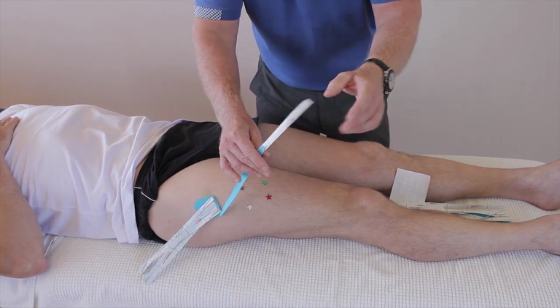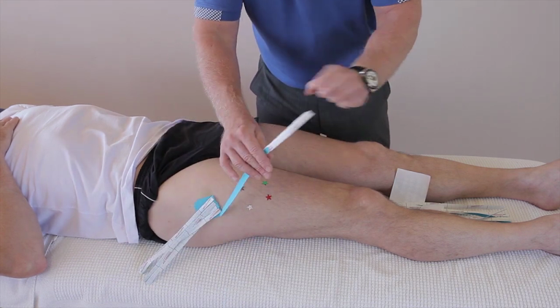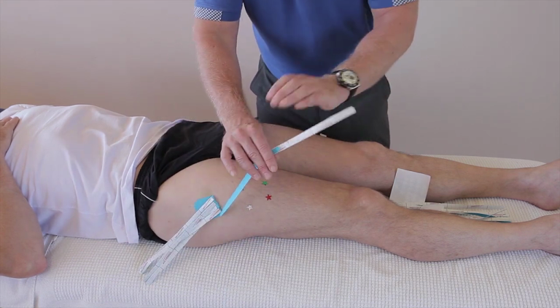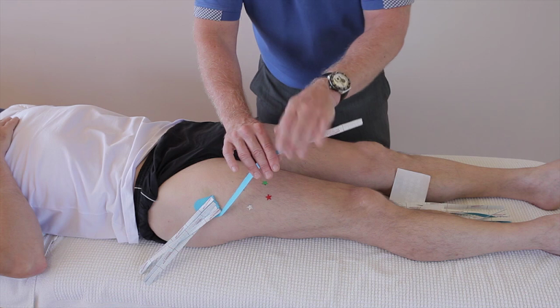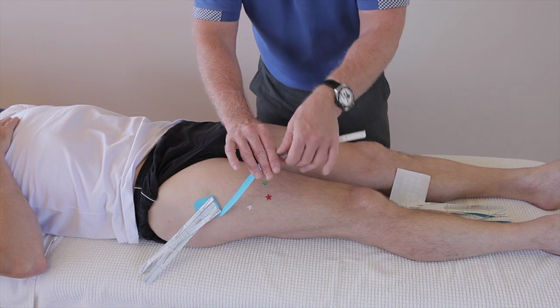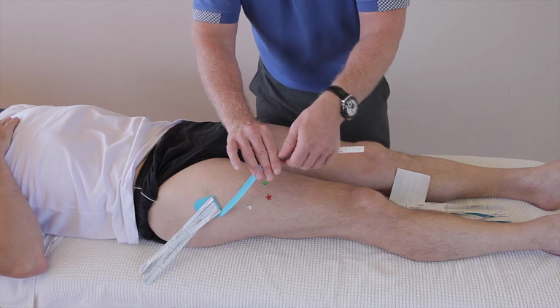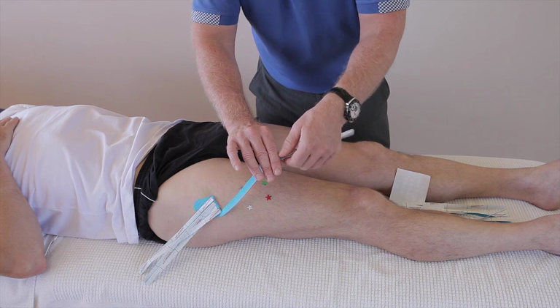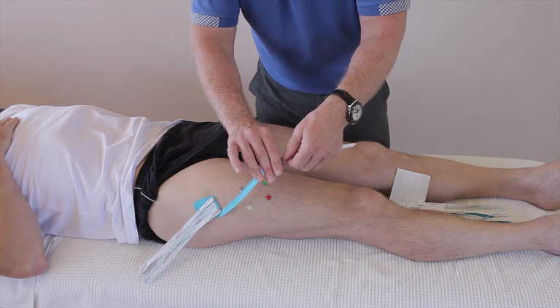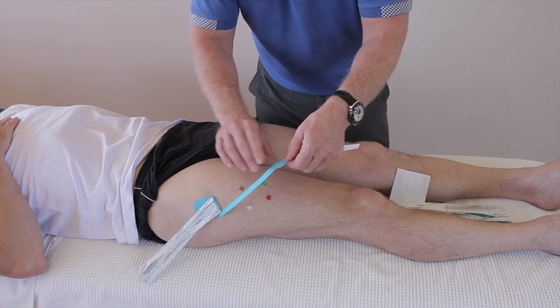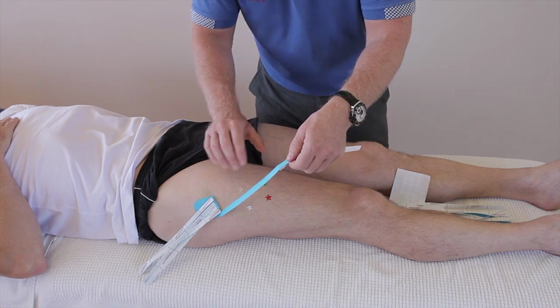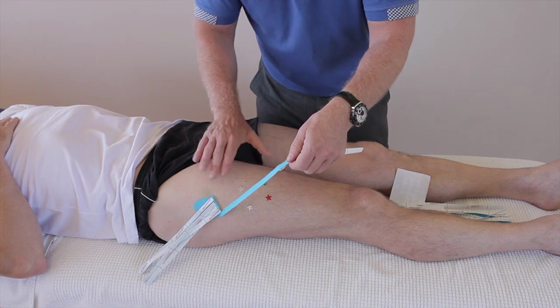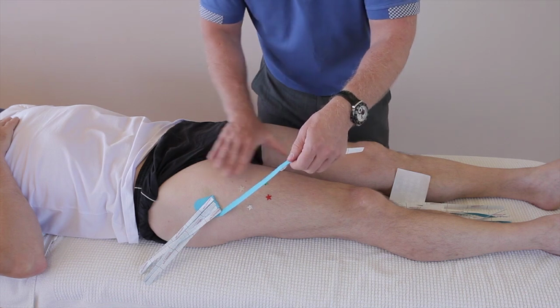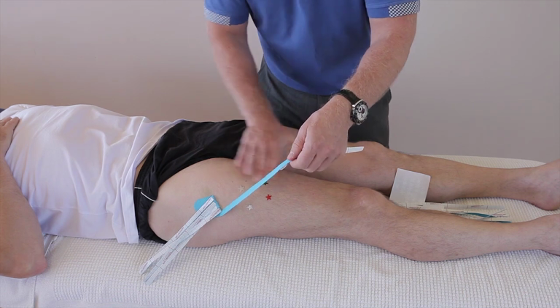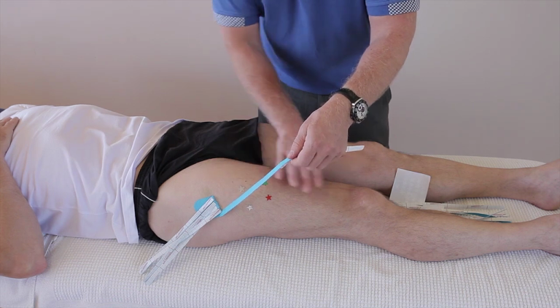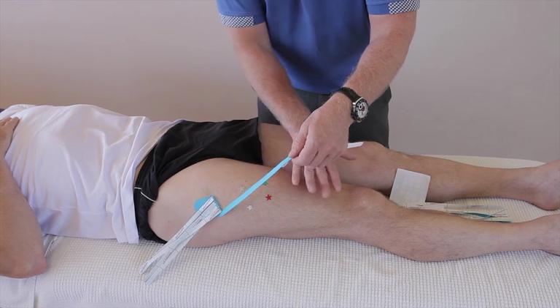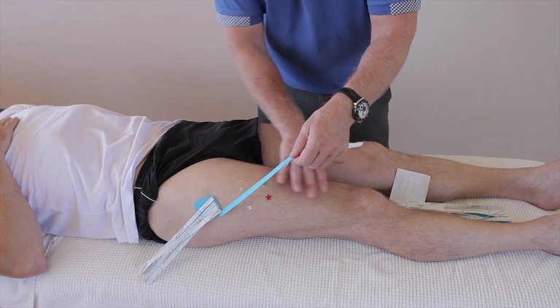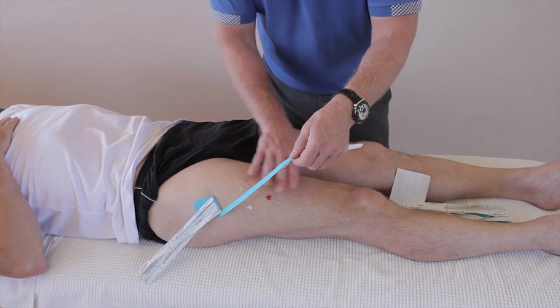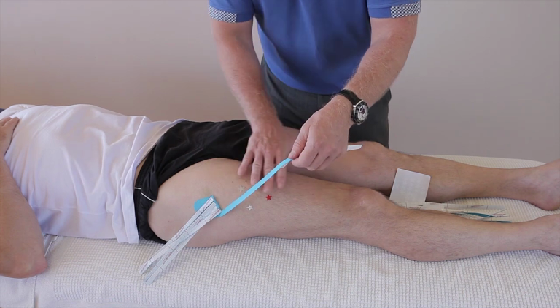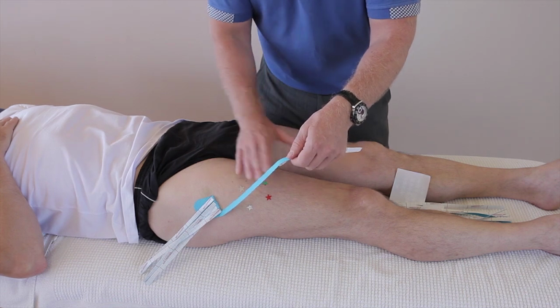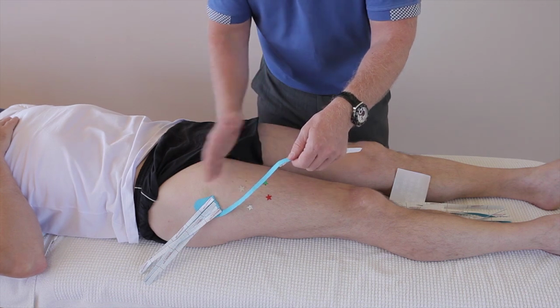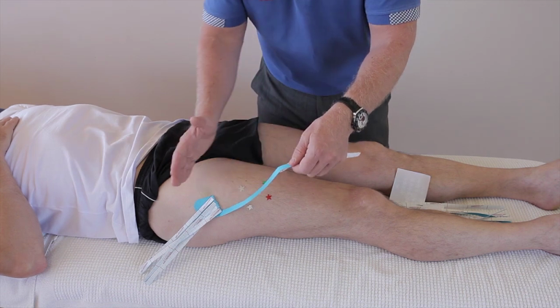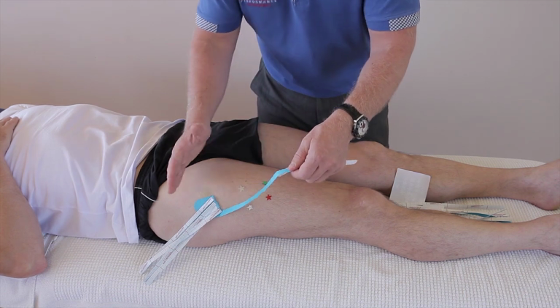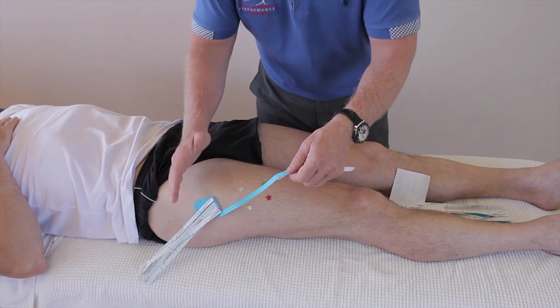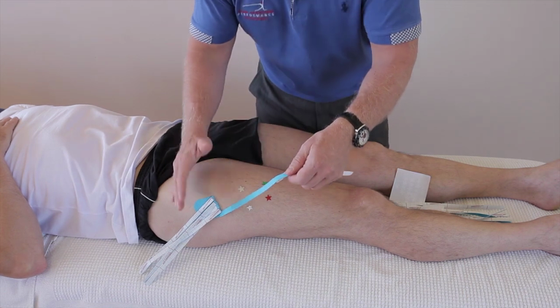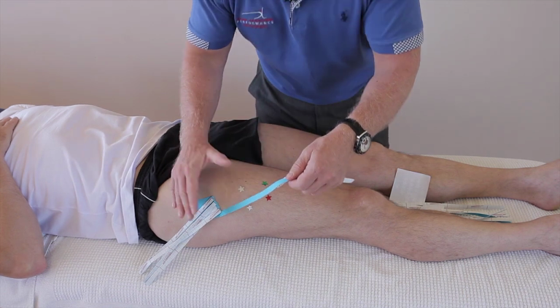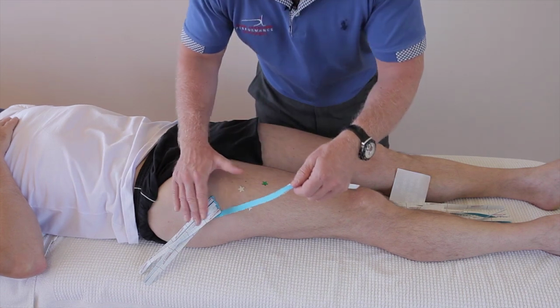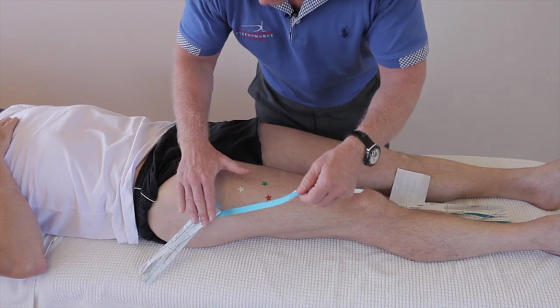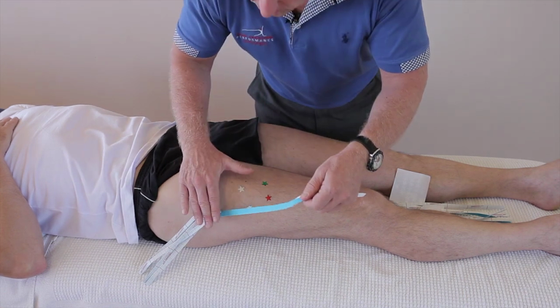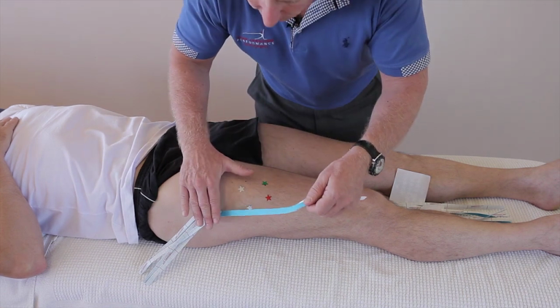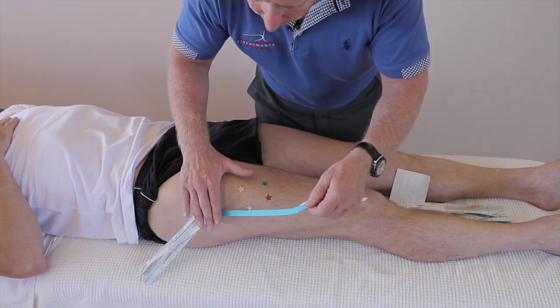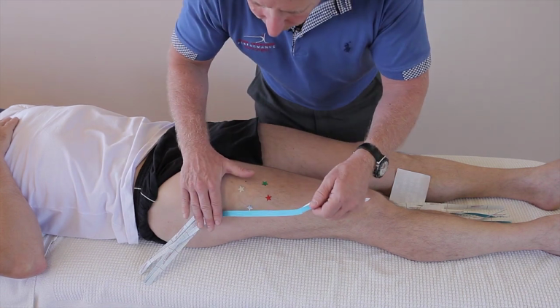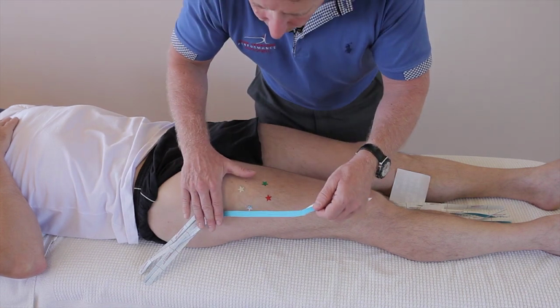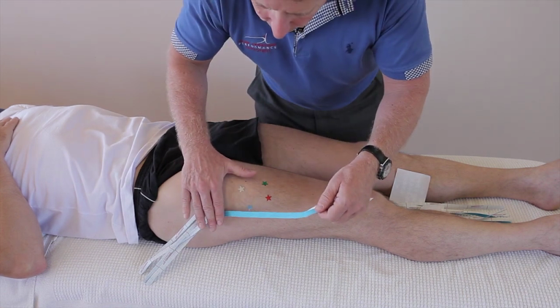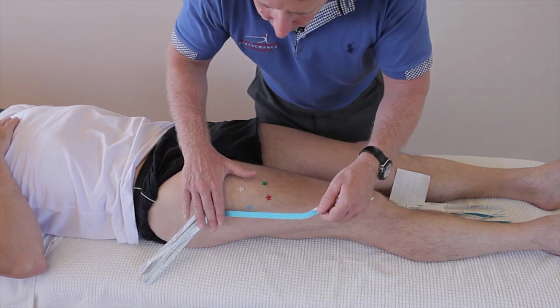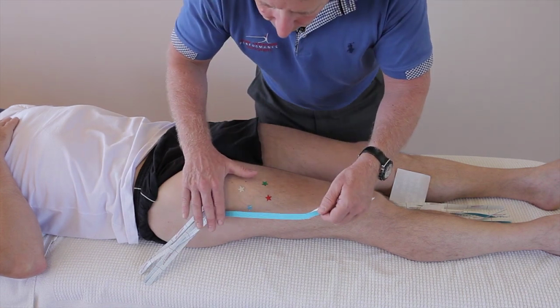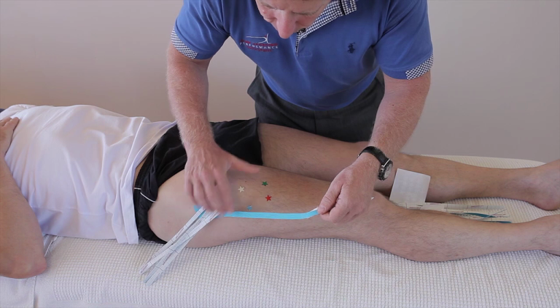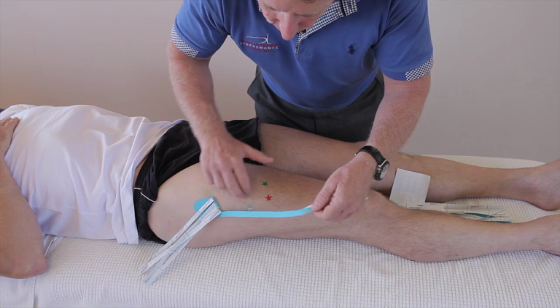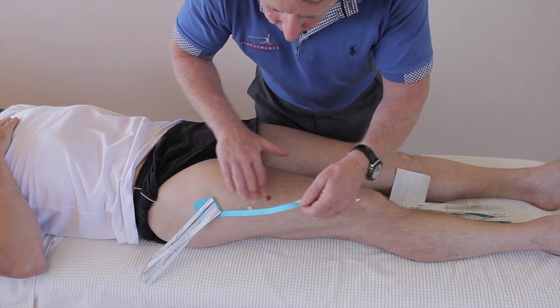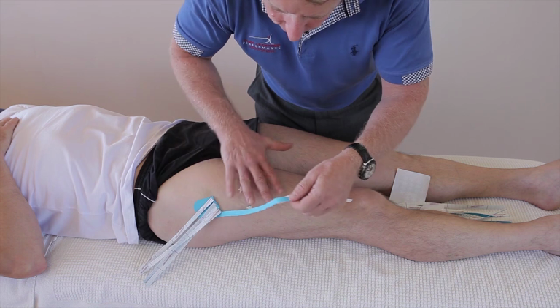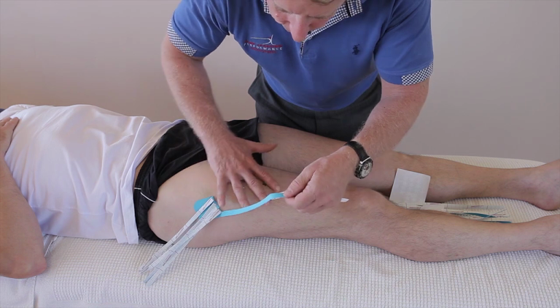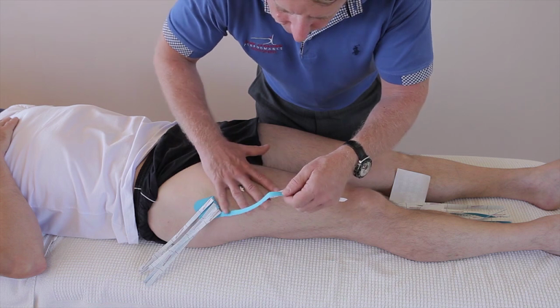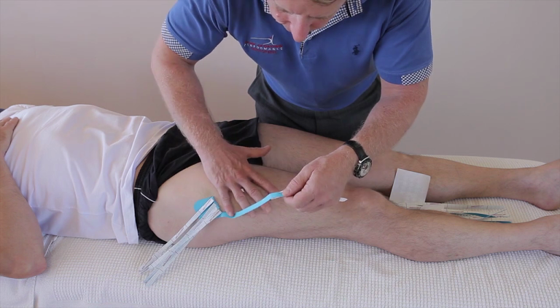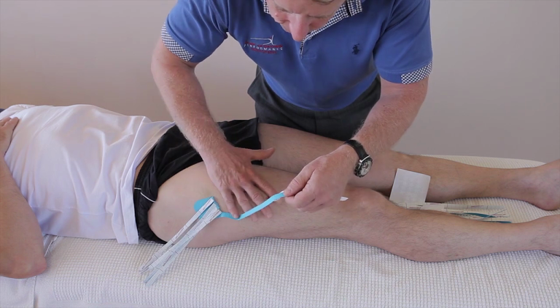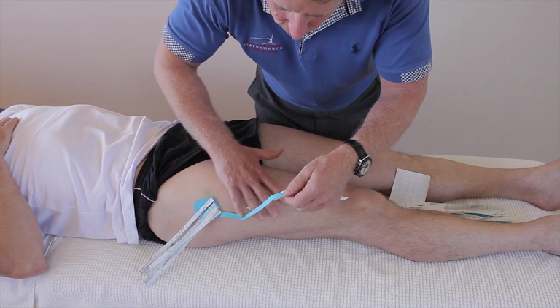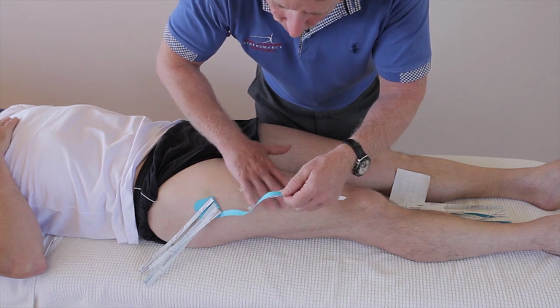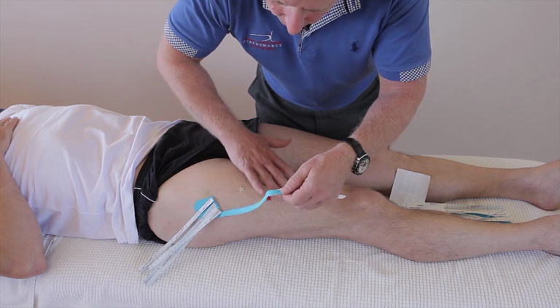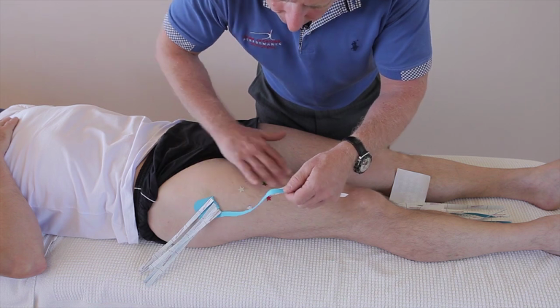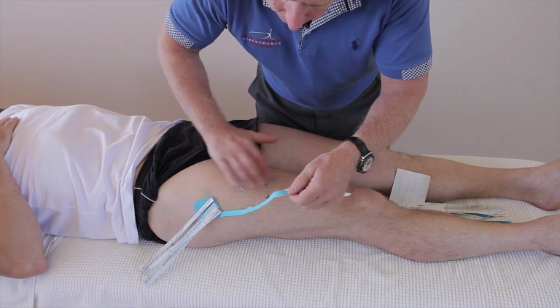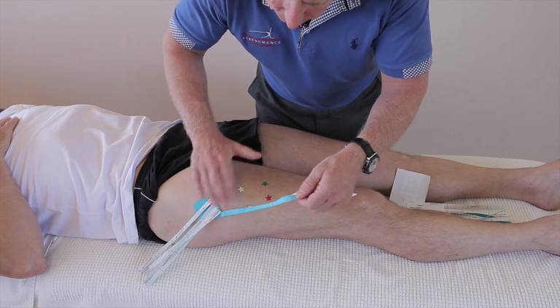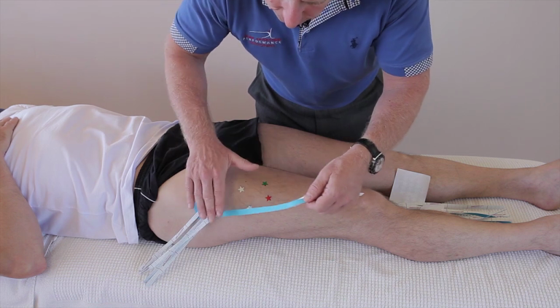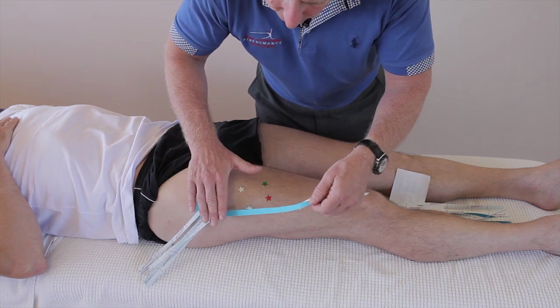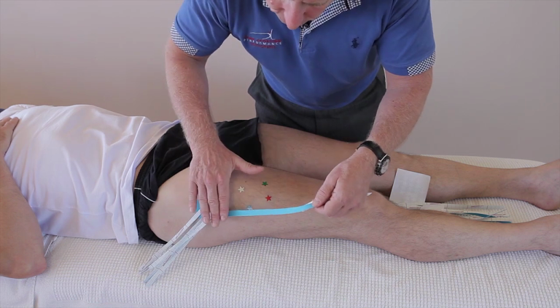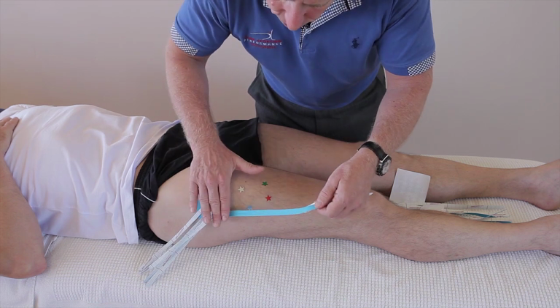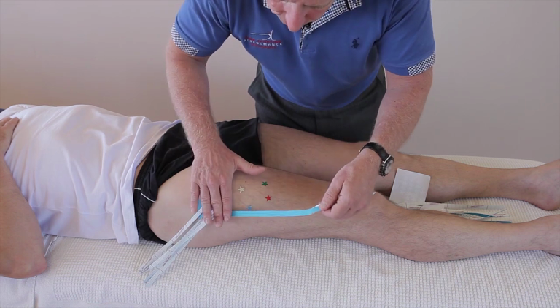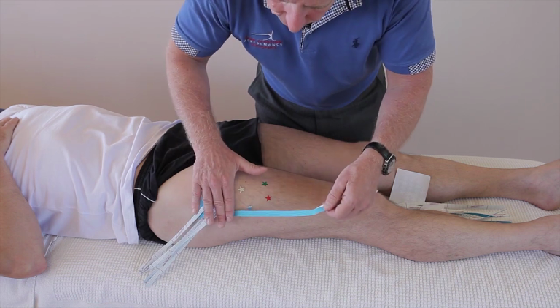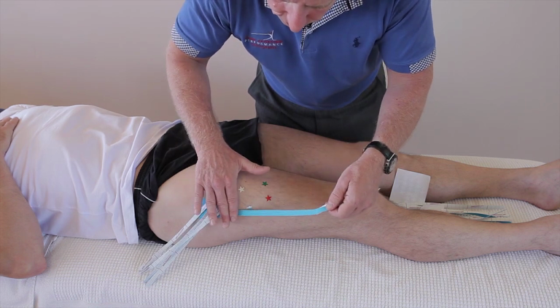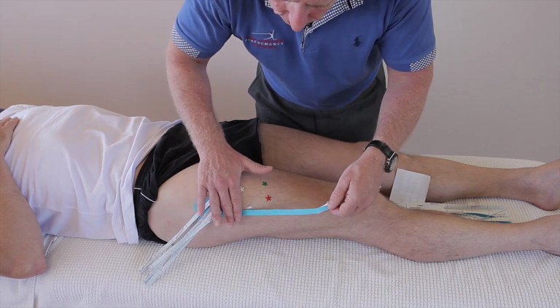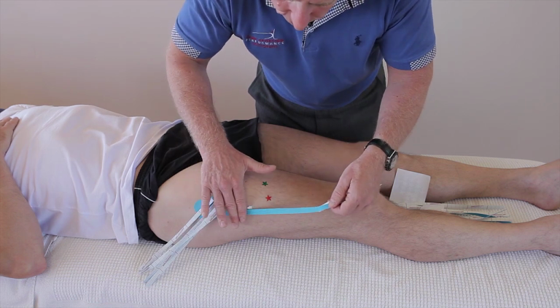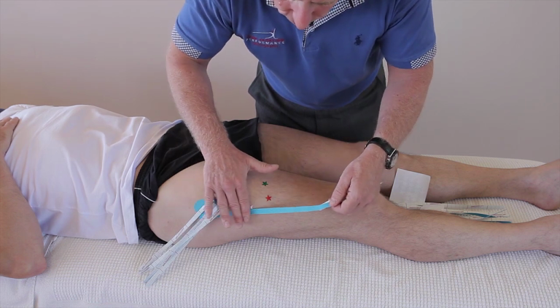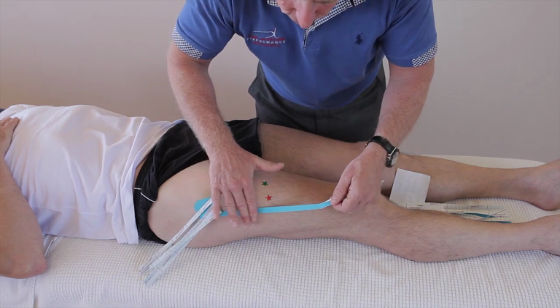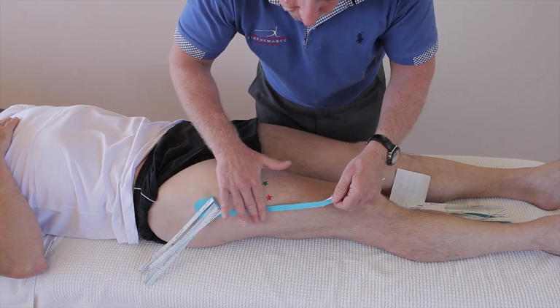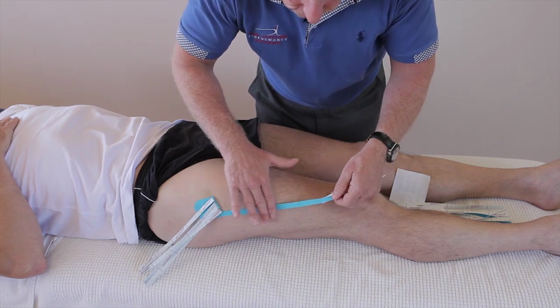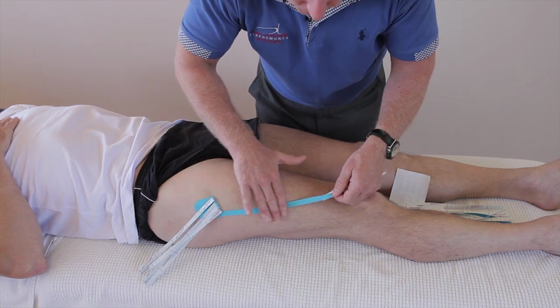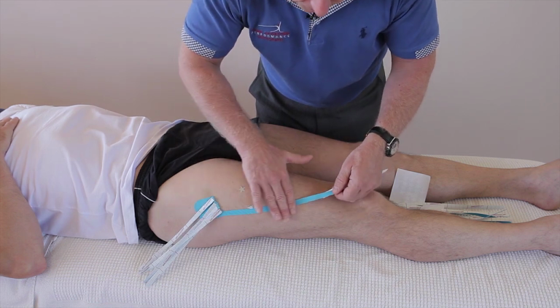Little to no stretch — no stretch on the quad and no stretch on the tape. So let's say there's swelling in this area; we're just going to cross that.